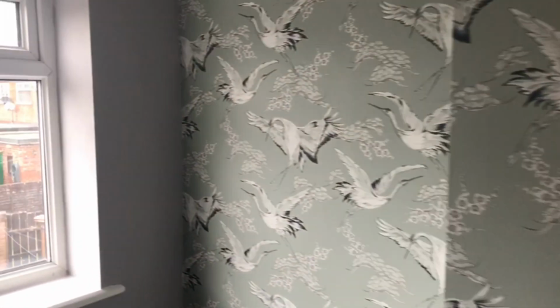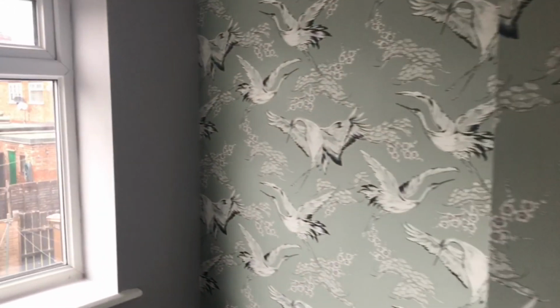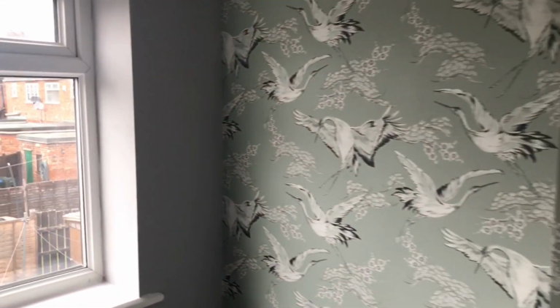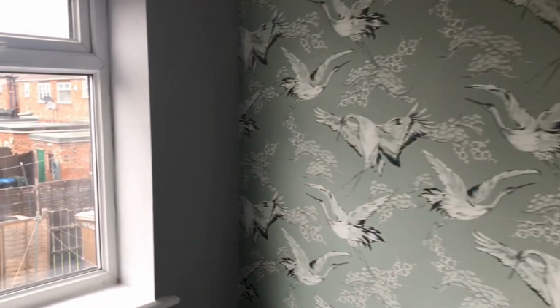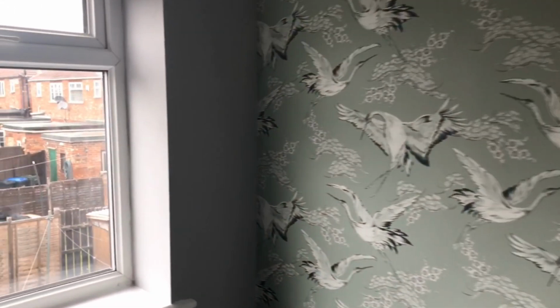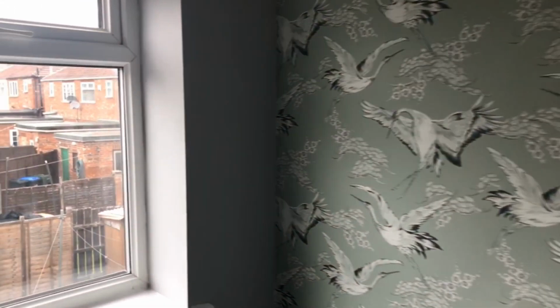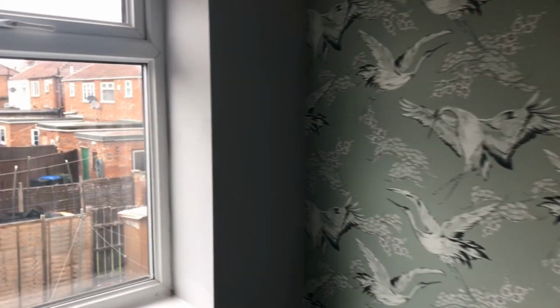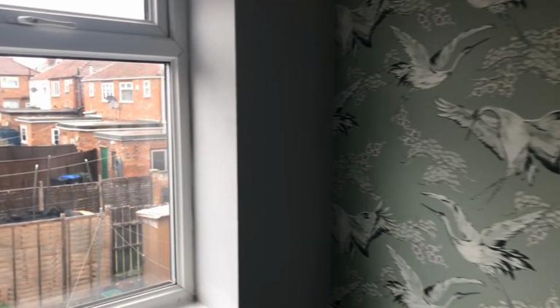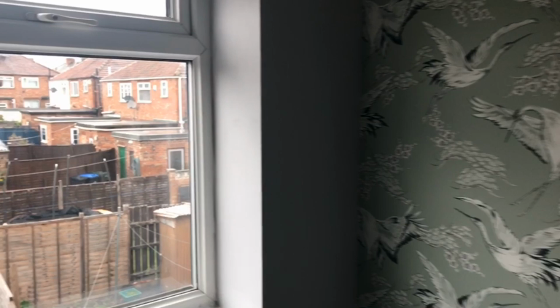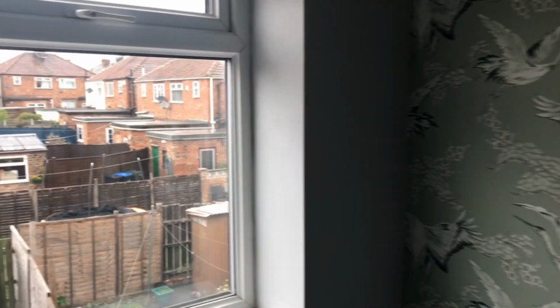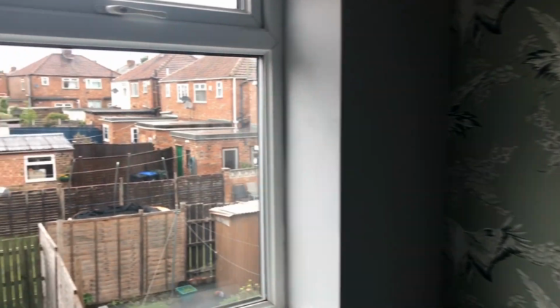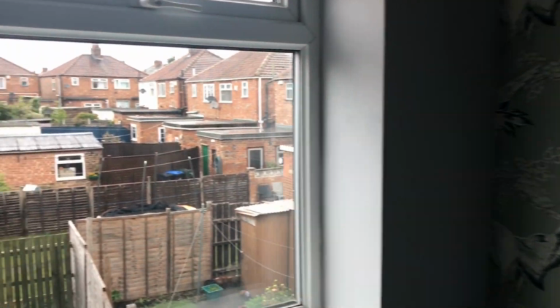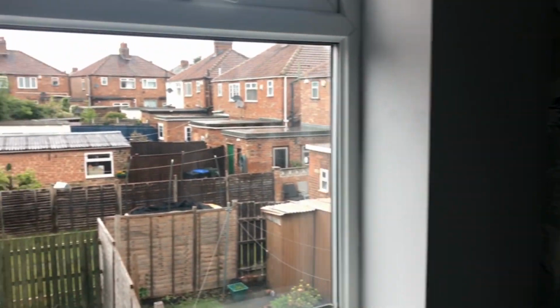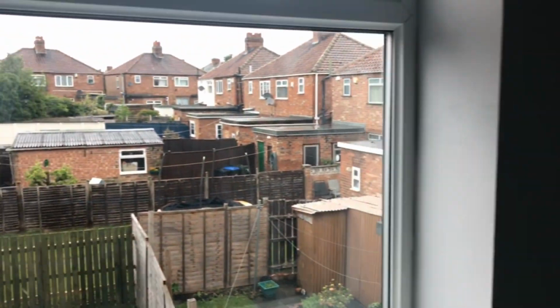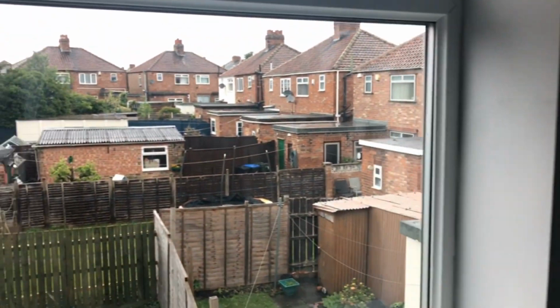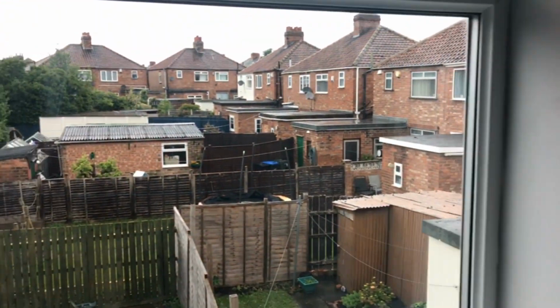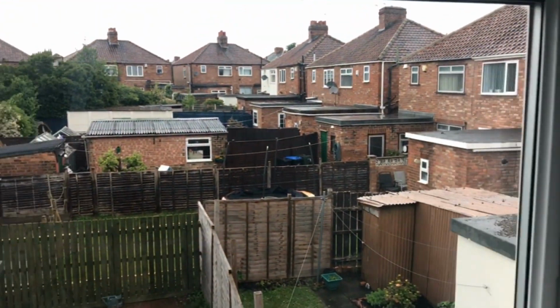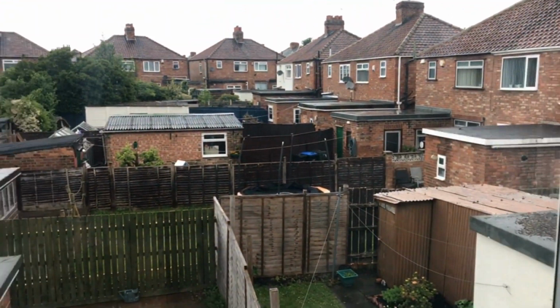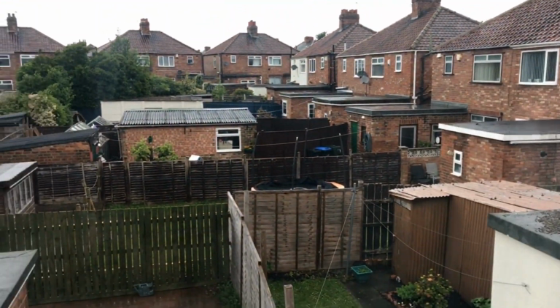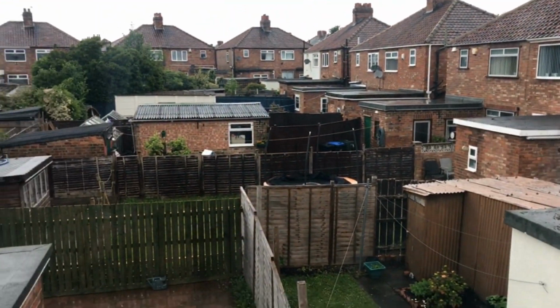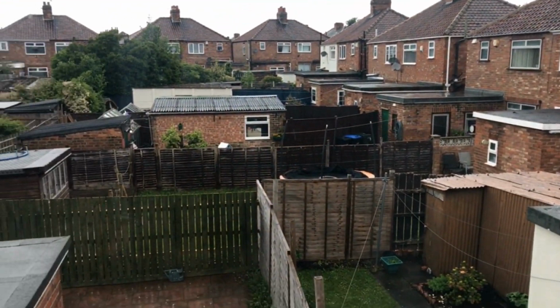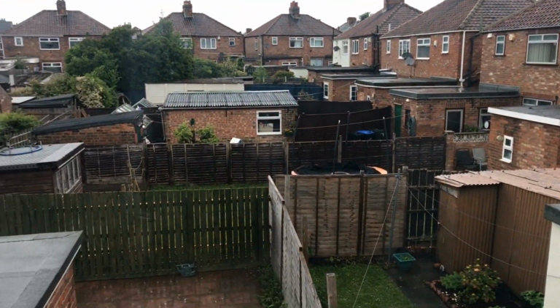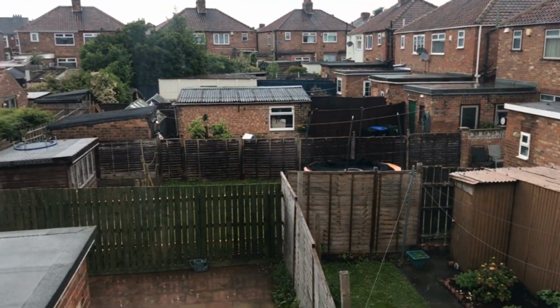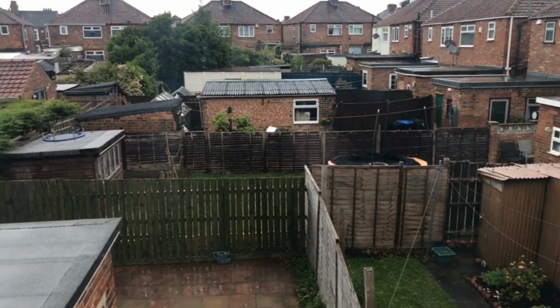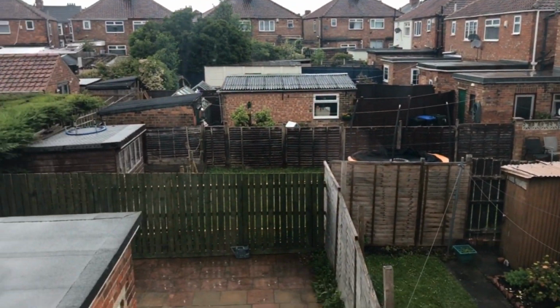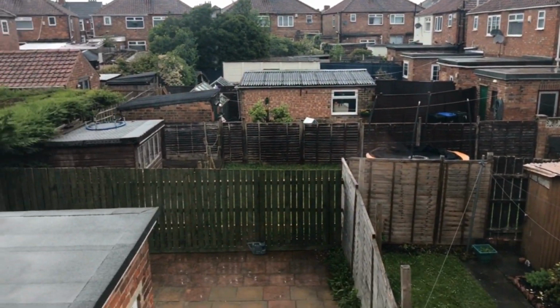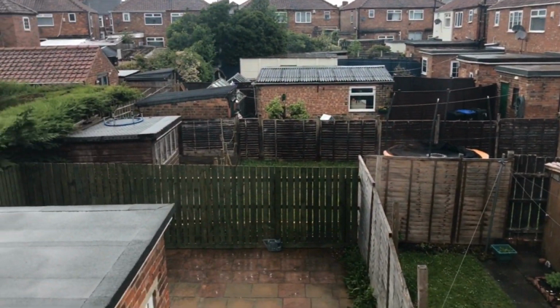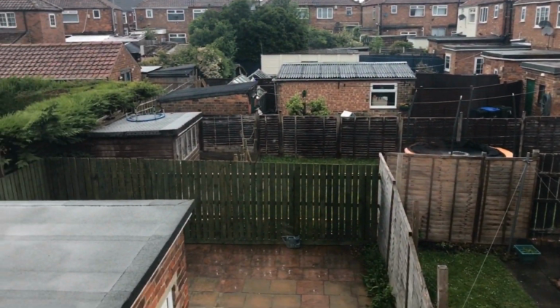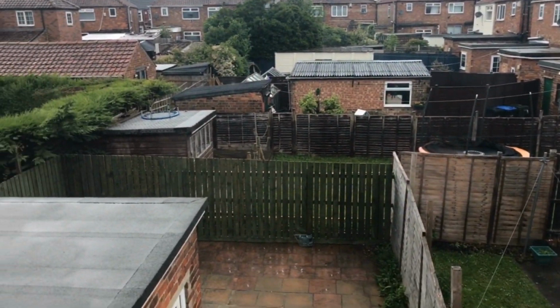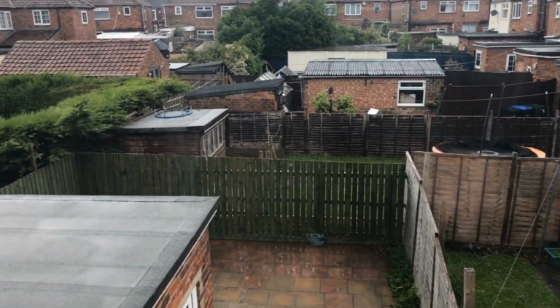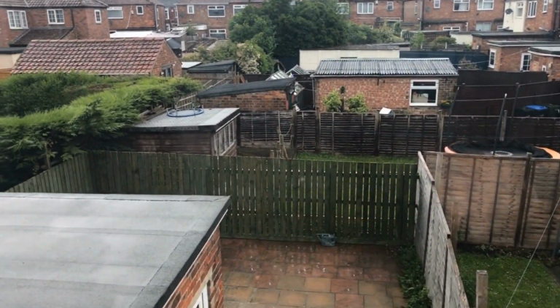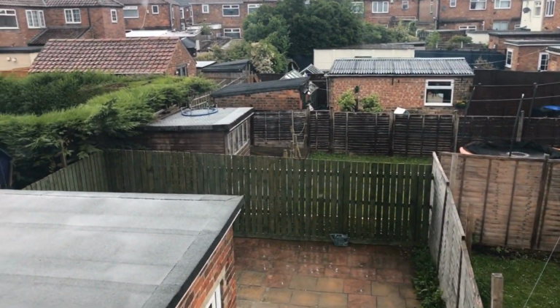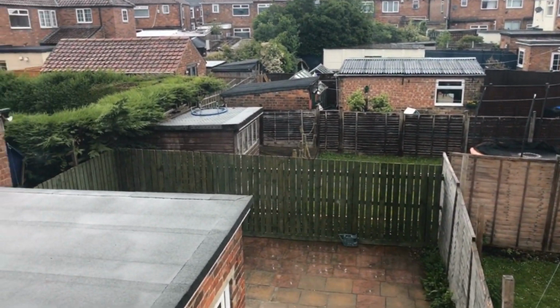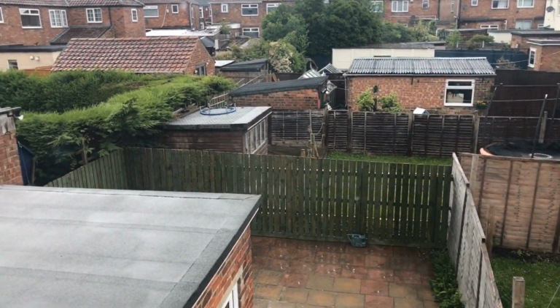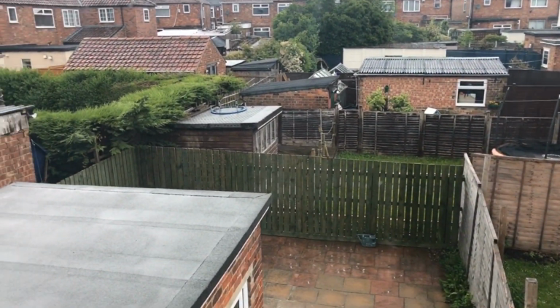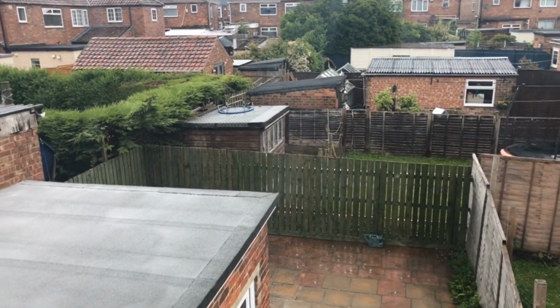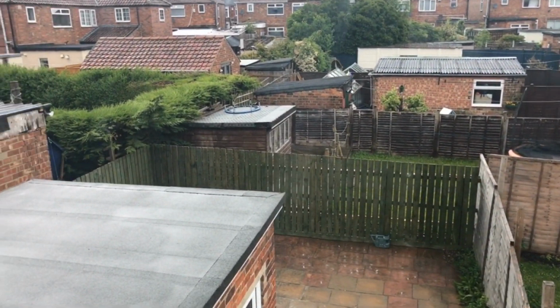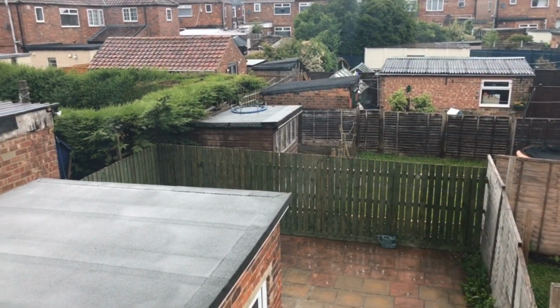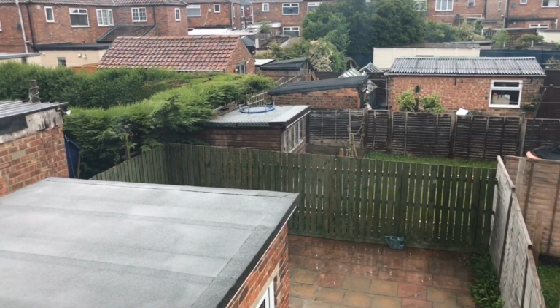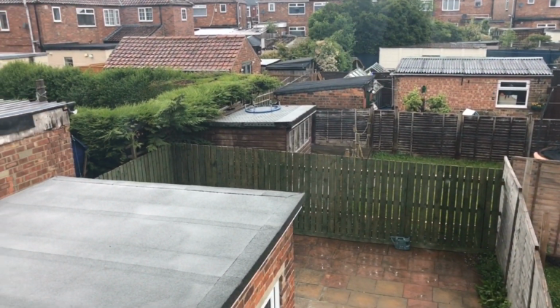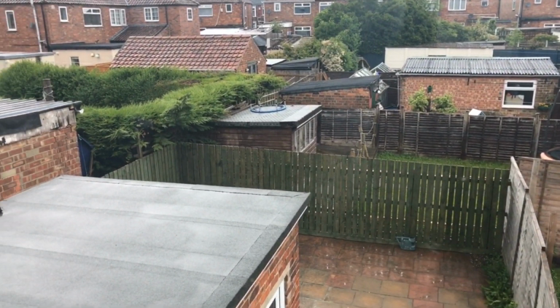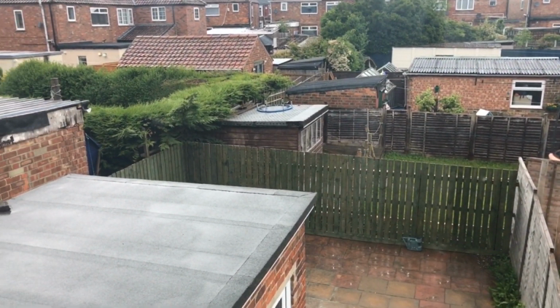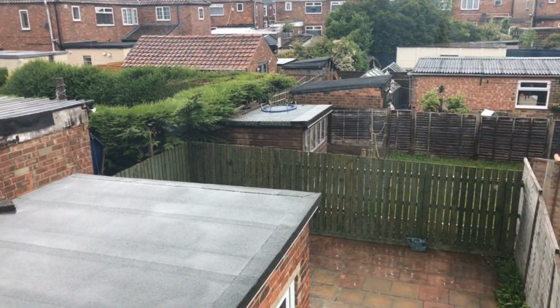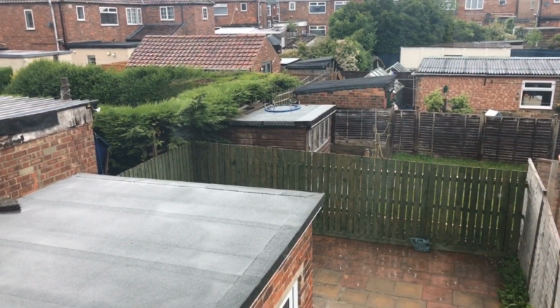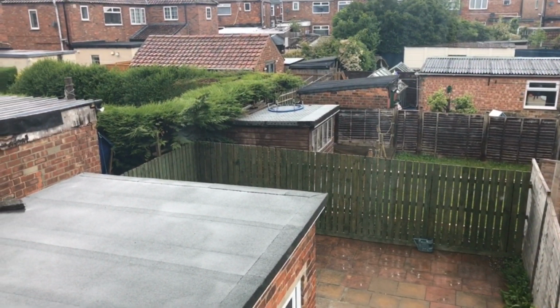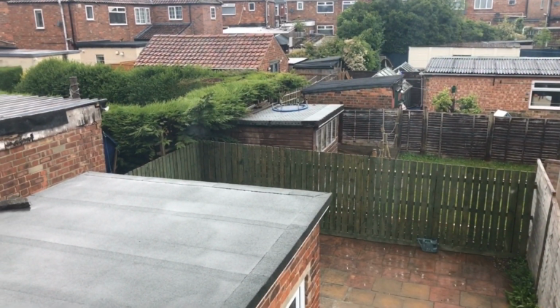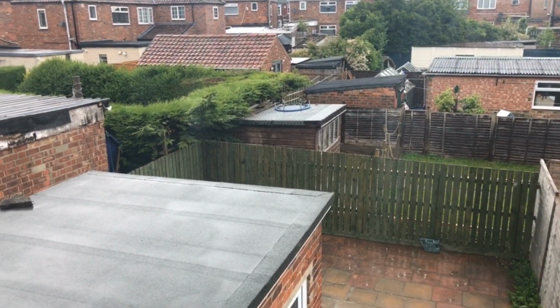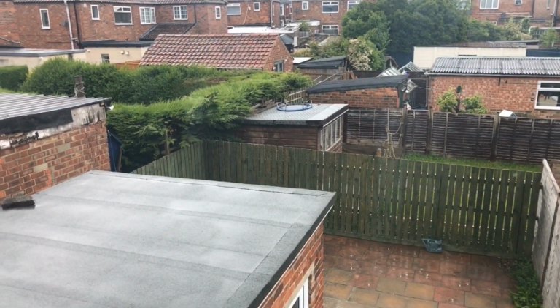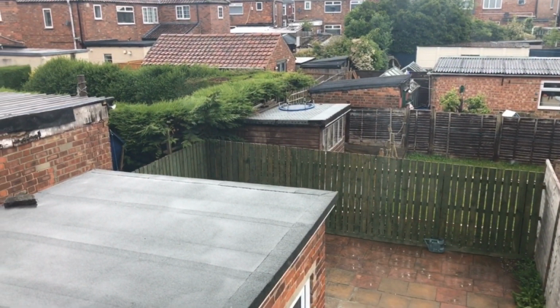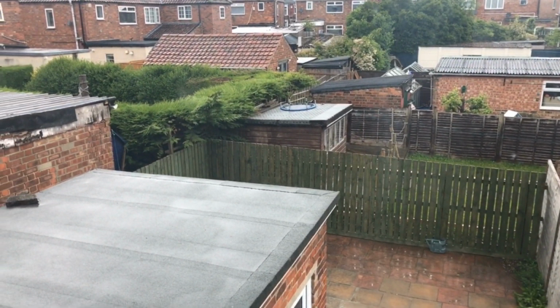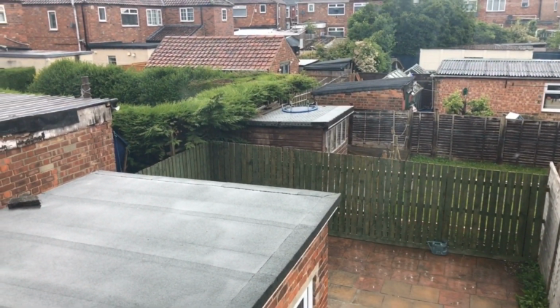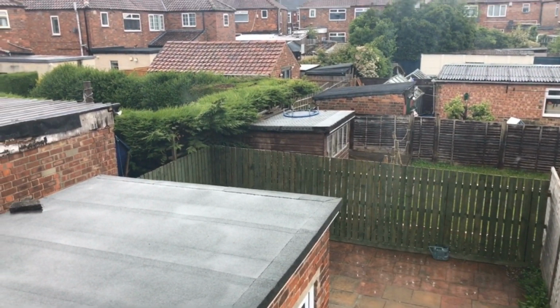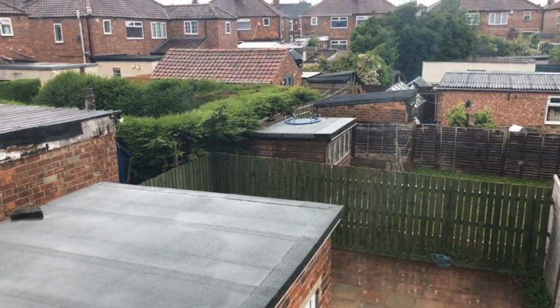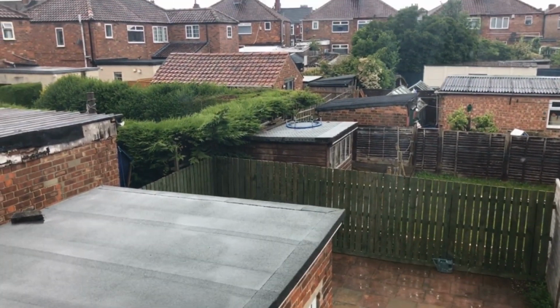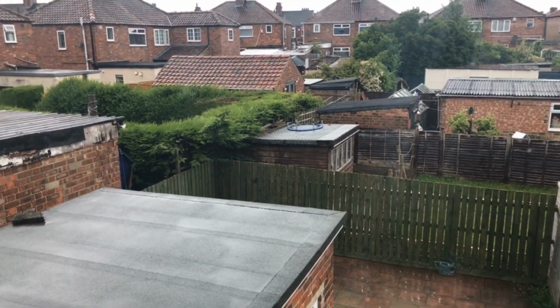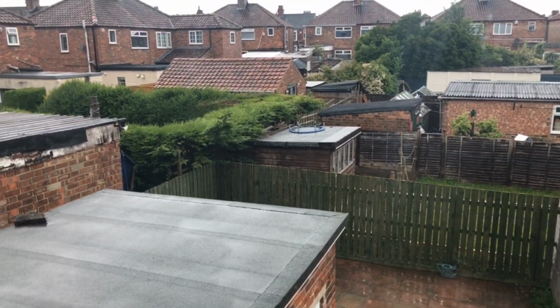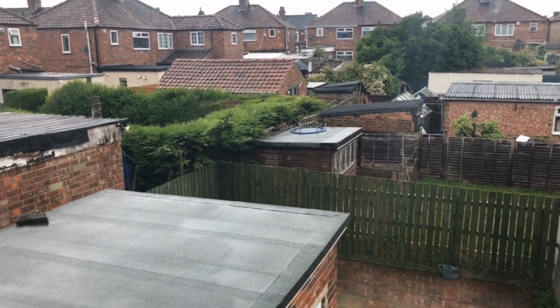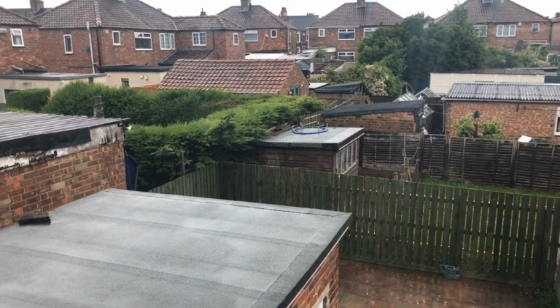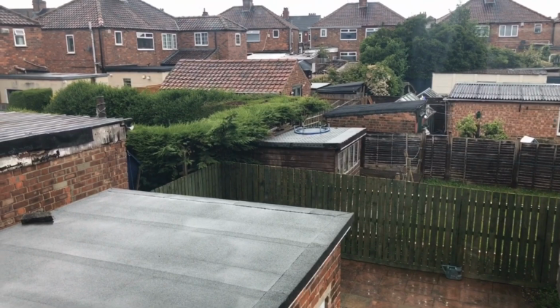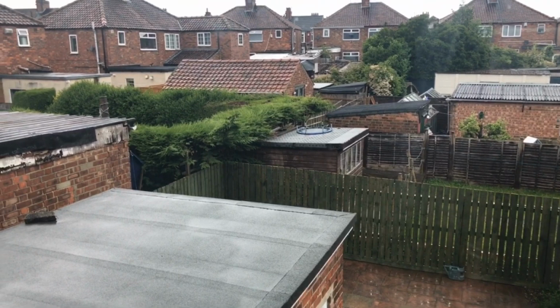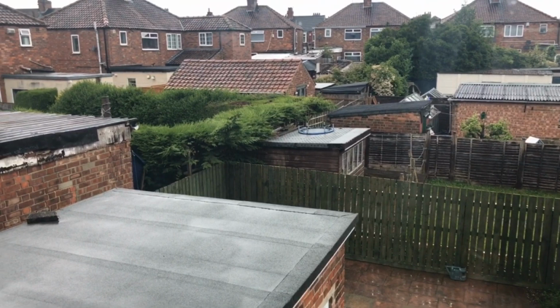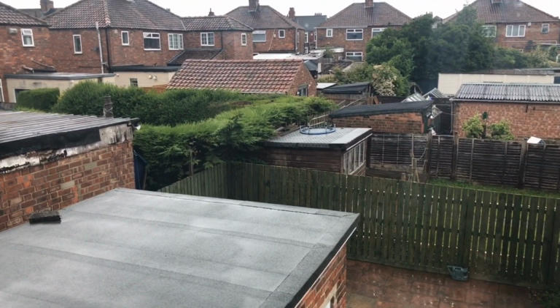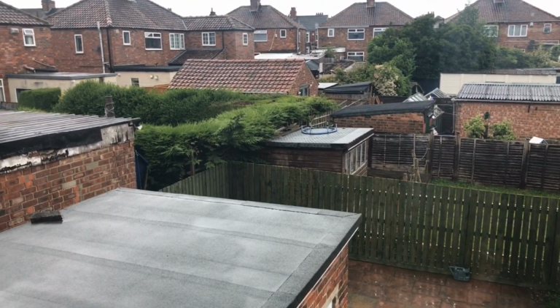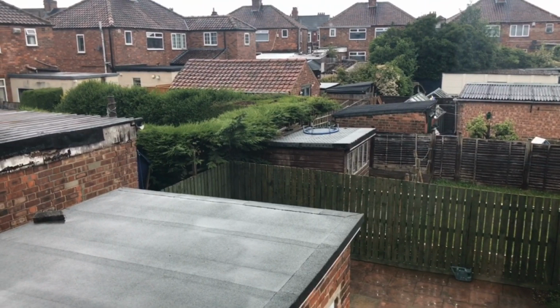This also gives you more of an idea — as I said, you're well back from the houses beyond, so there's really good privacy at the rear.